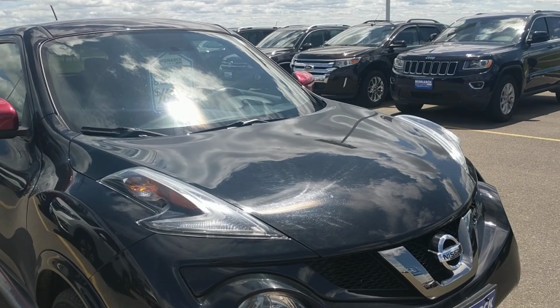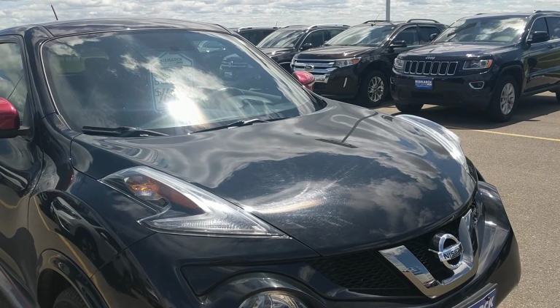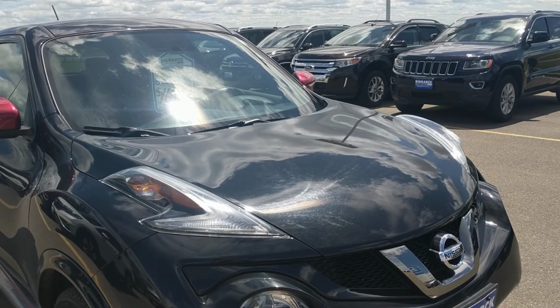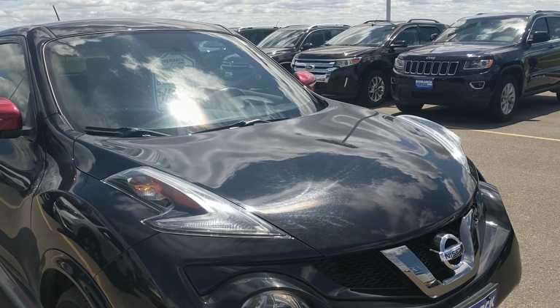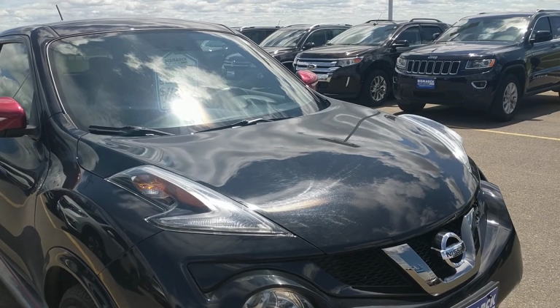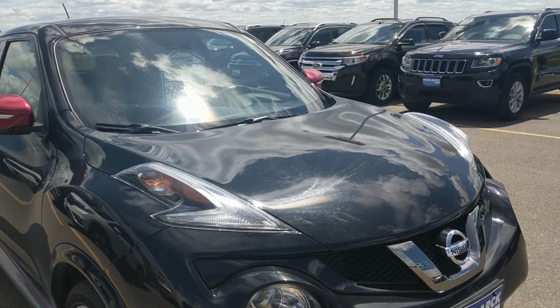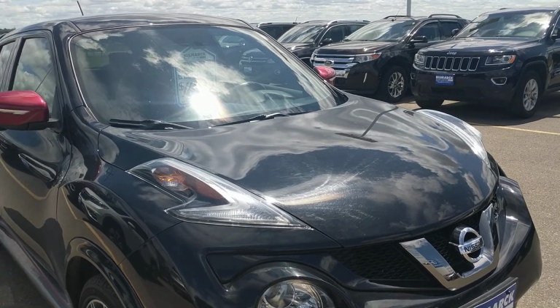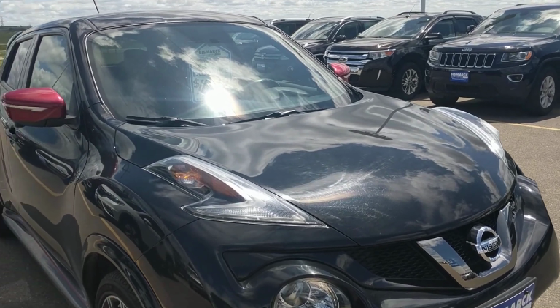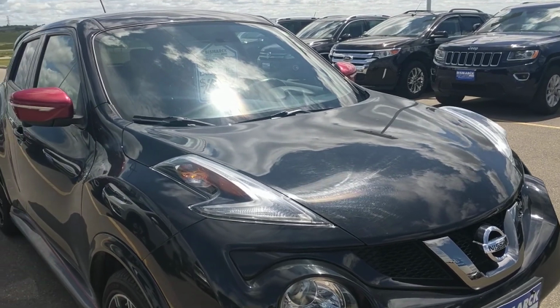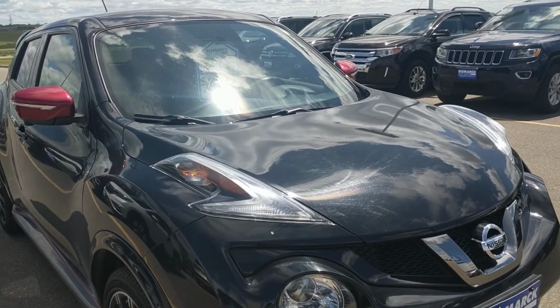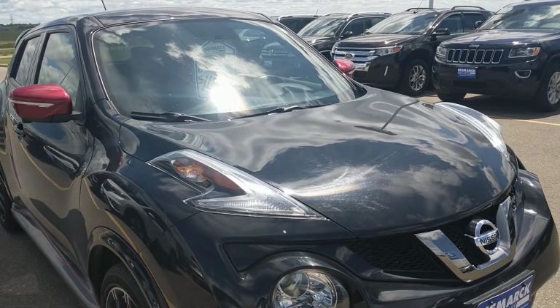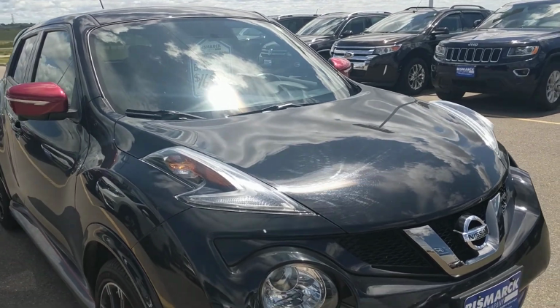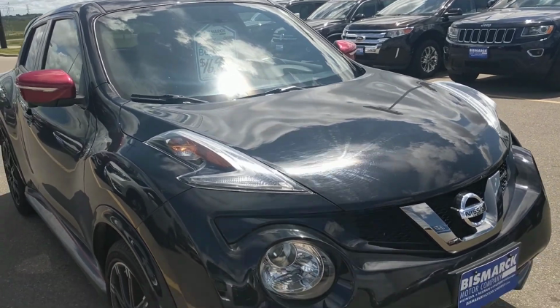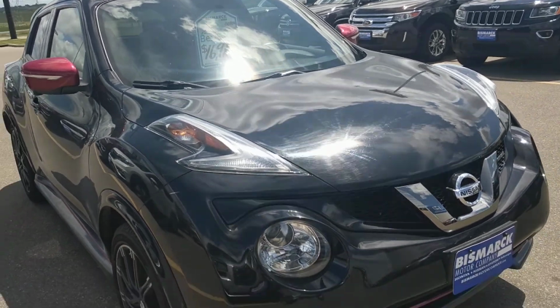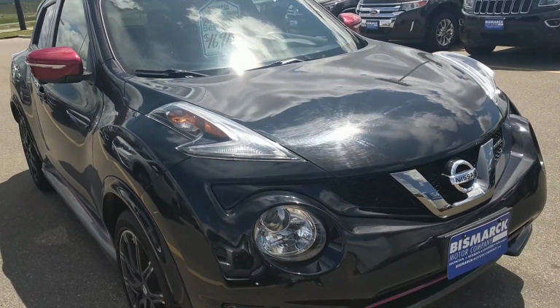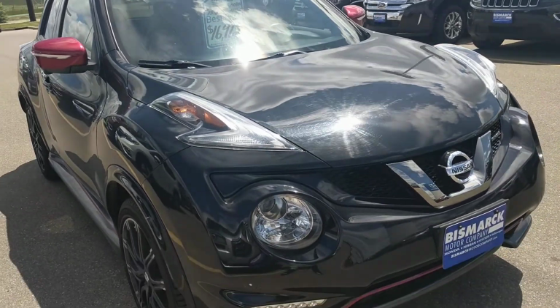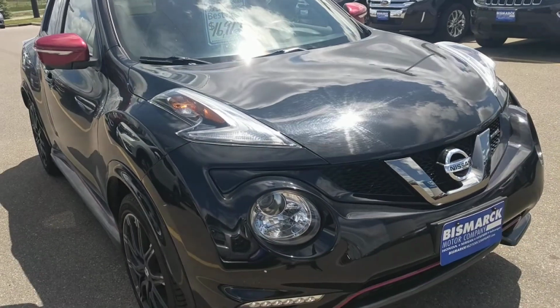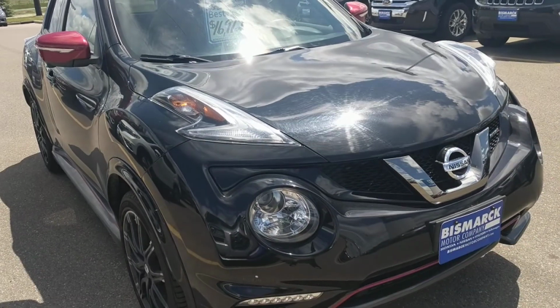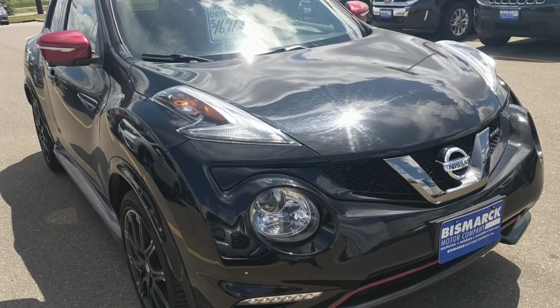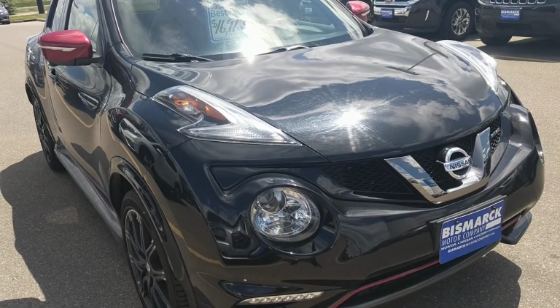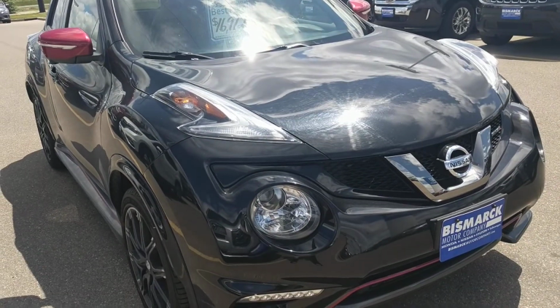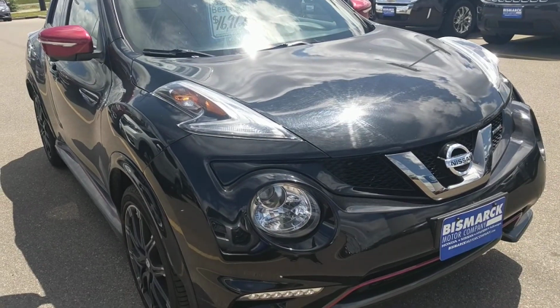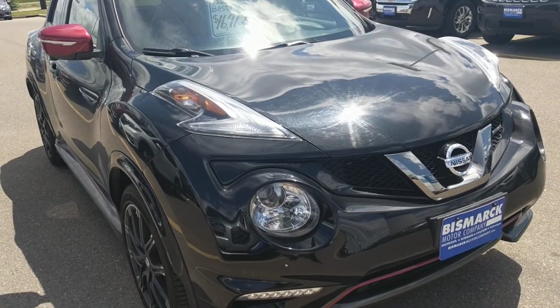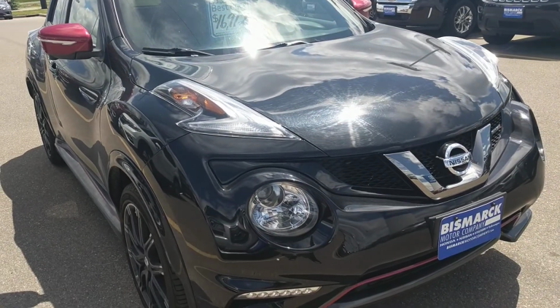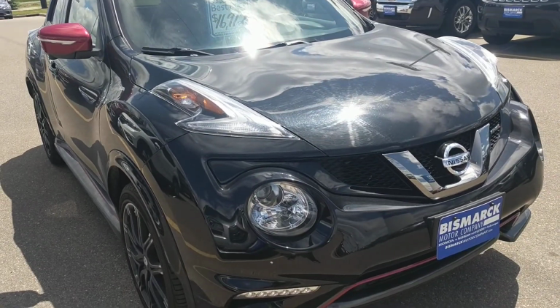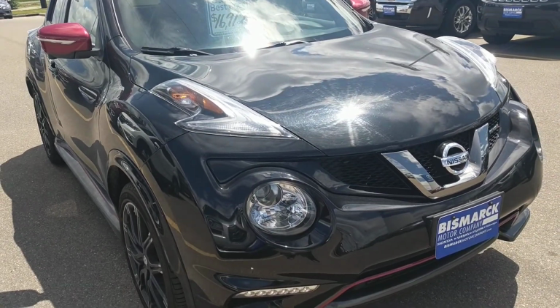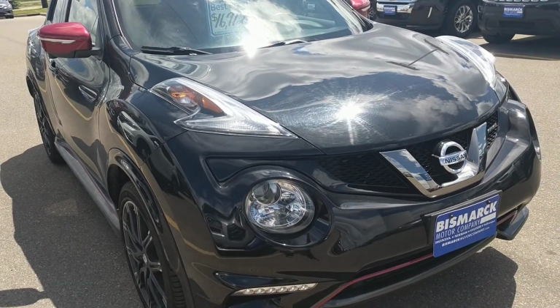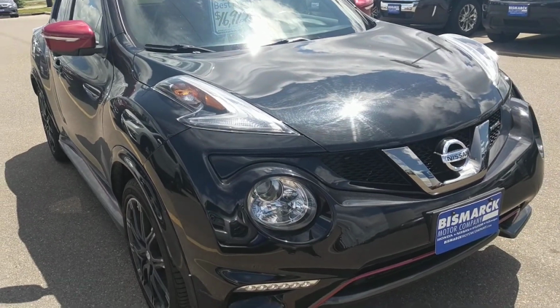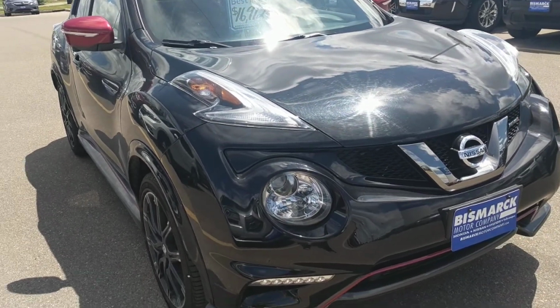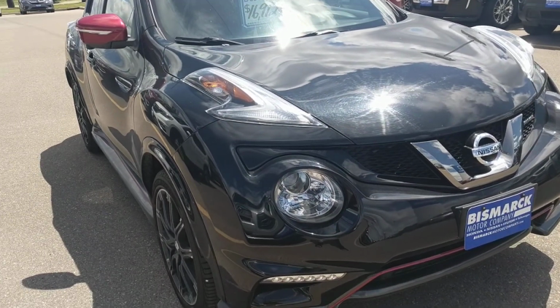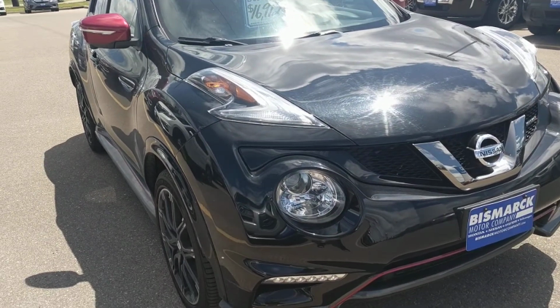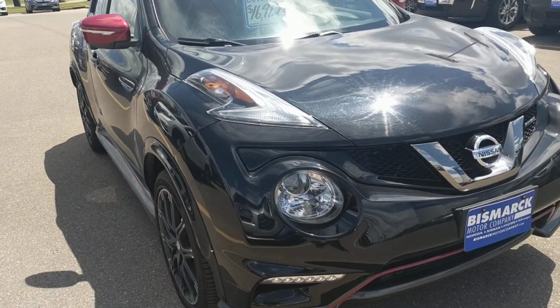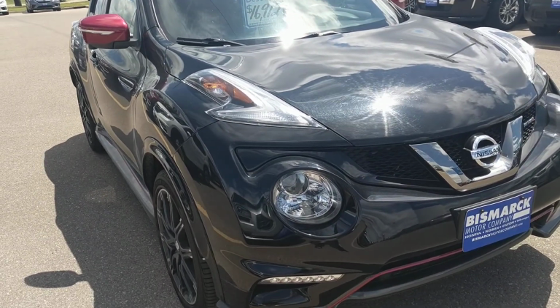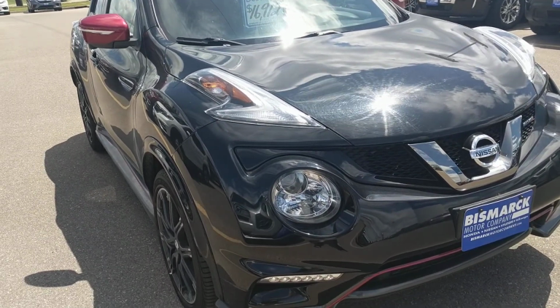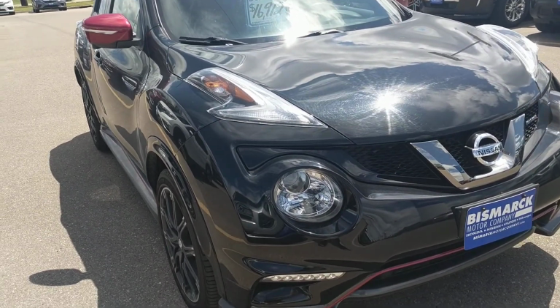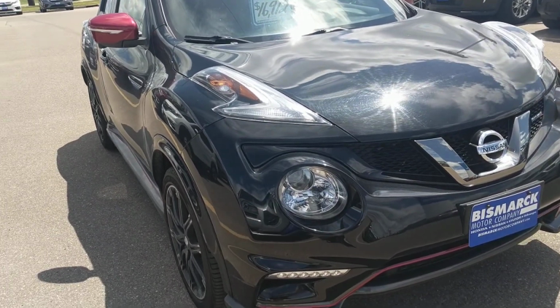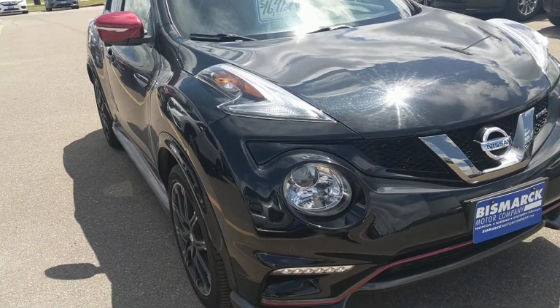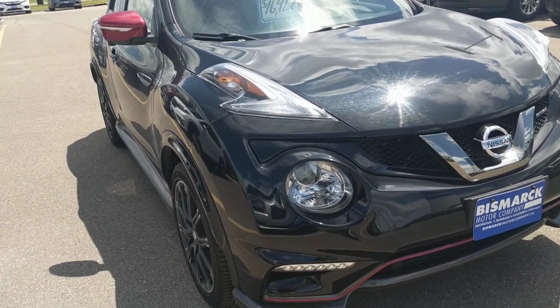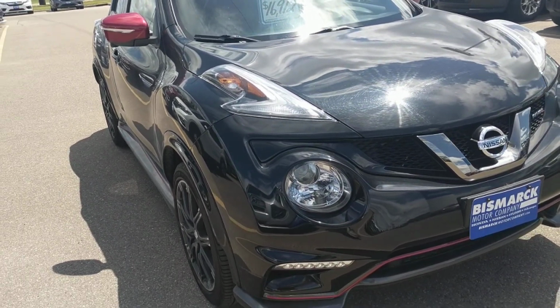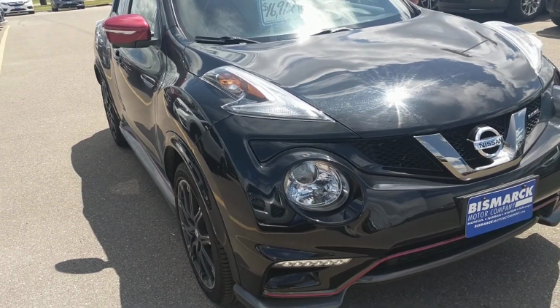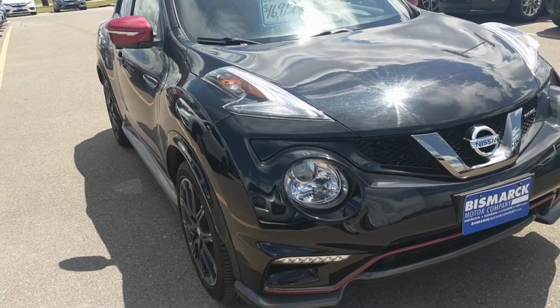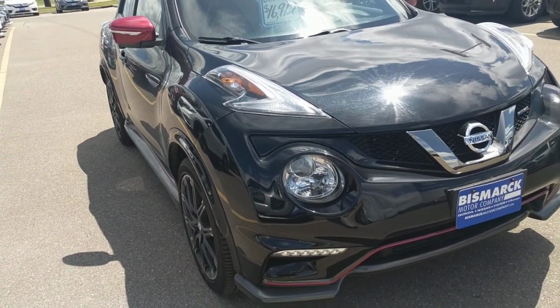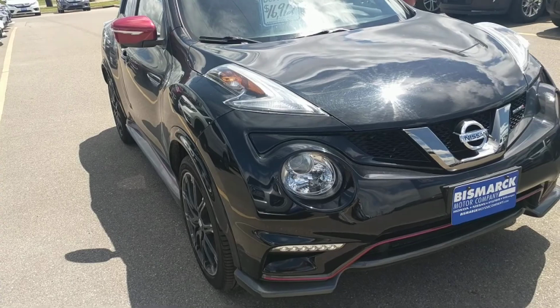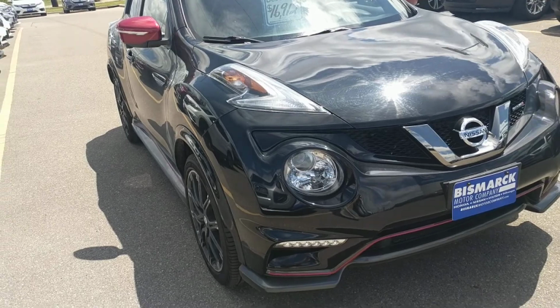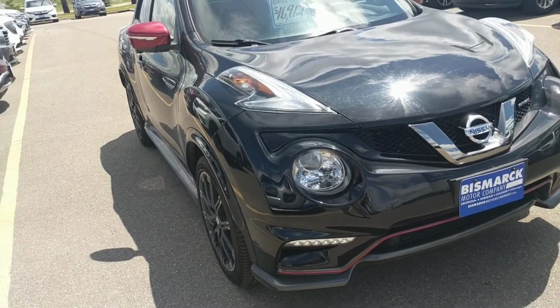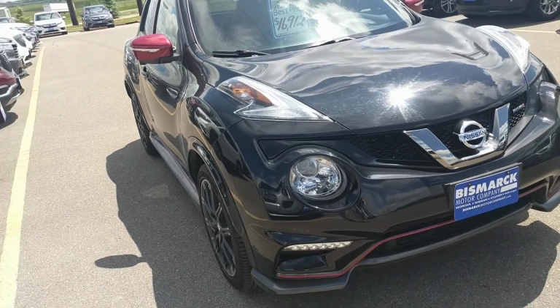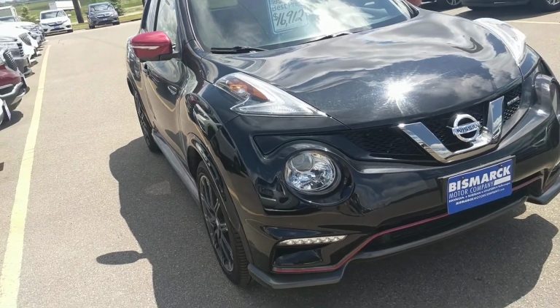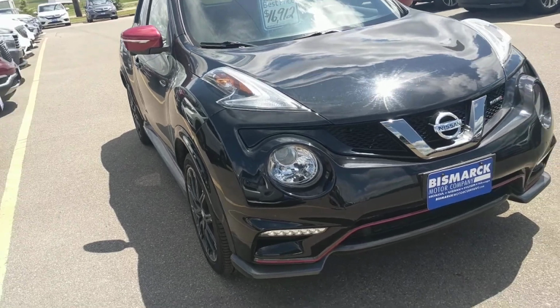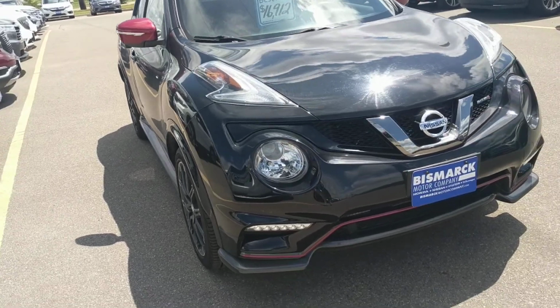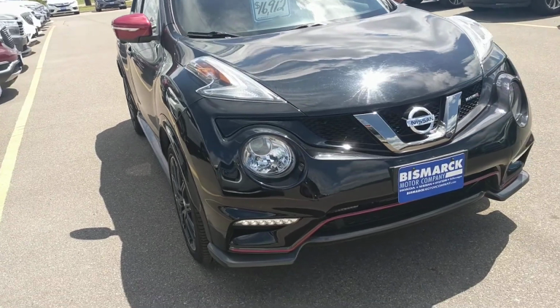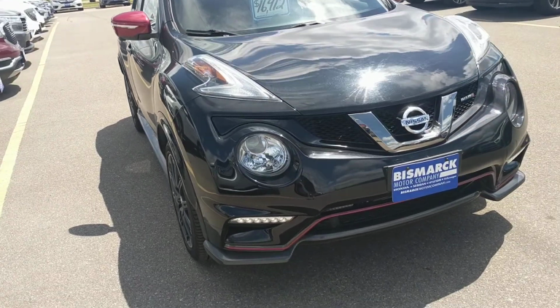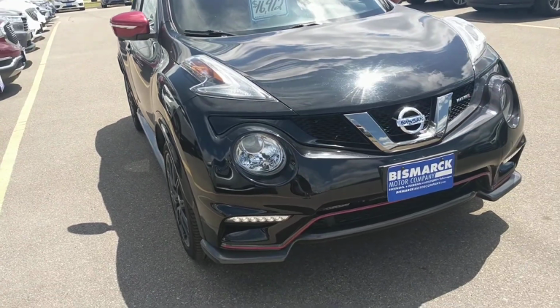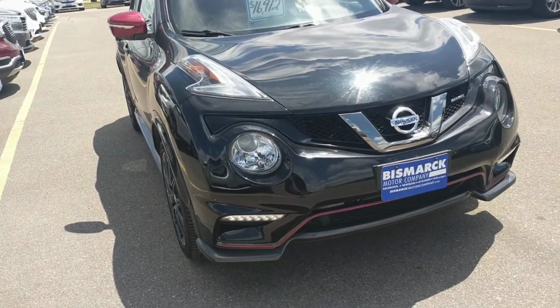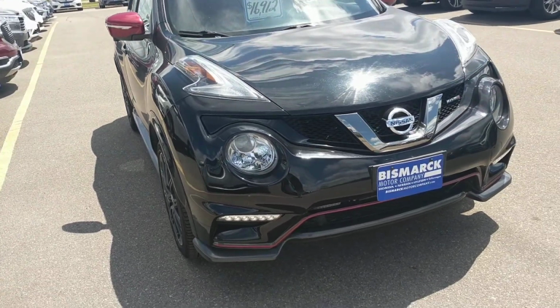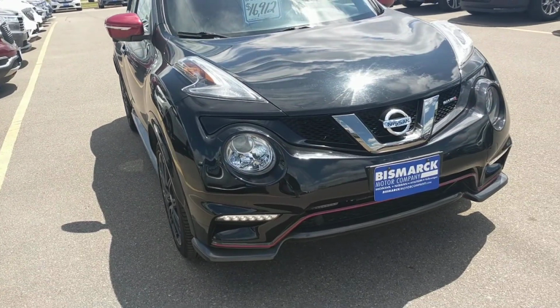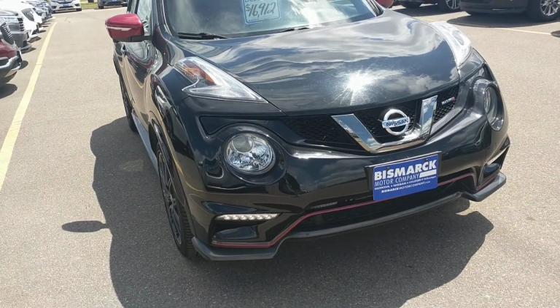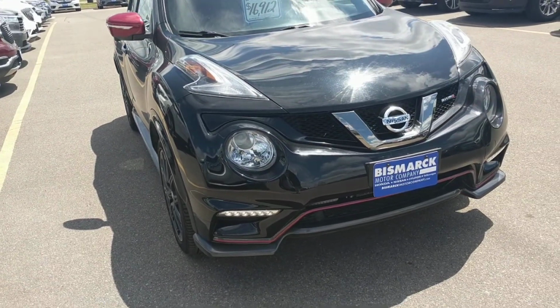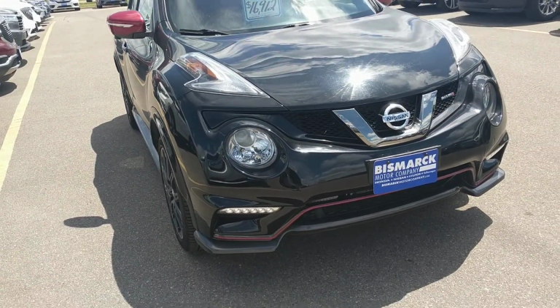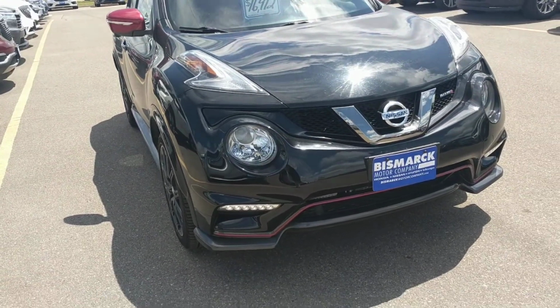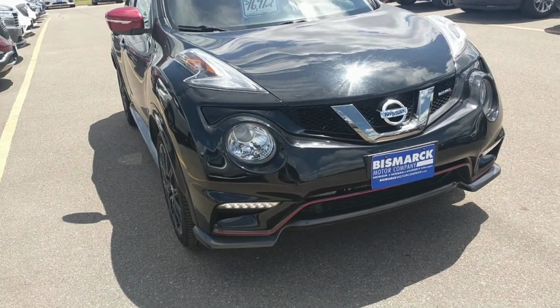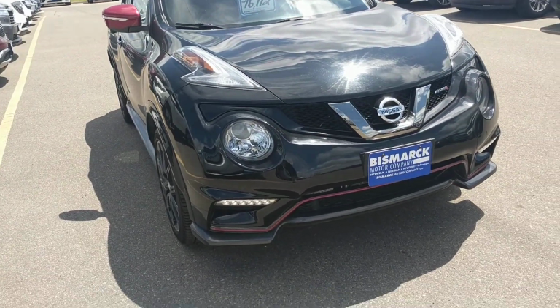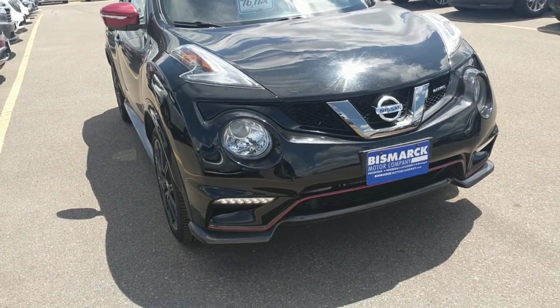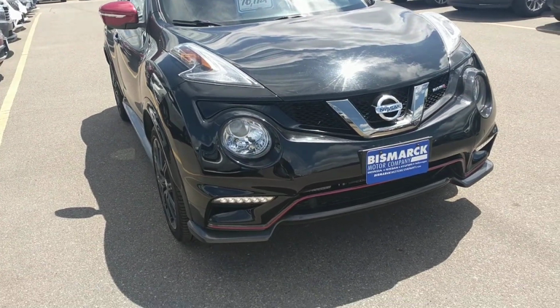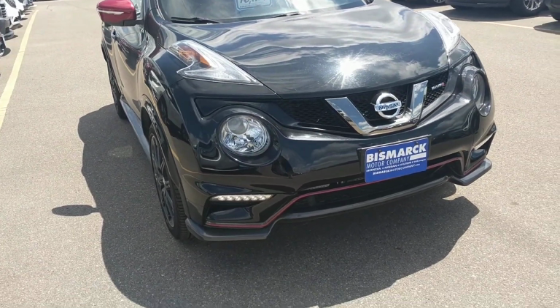Hi Stefan, this is Britt Burbach with the Drunk Motor Company. I've got the 2015 Juke NISMO here.